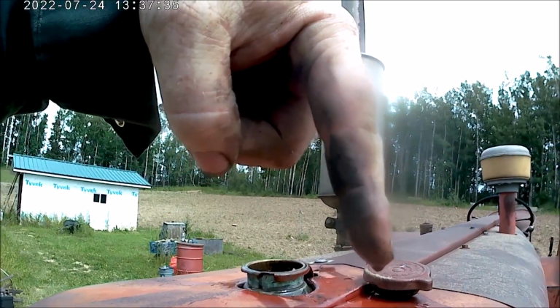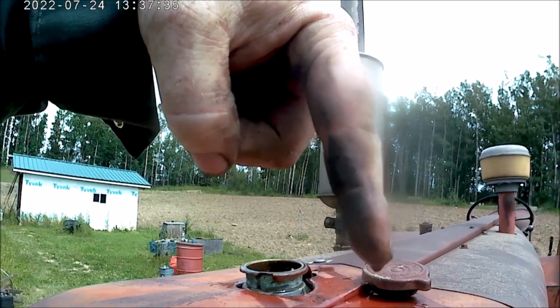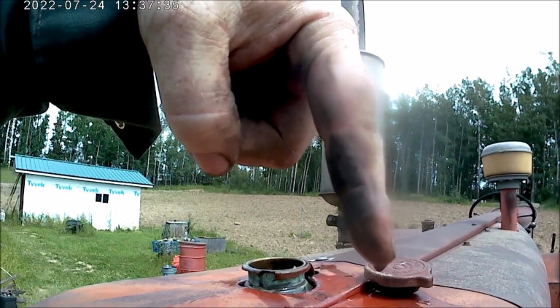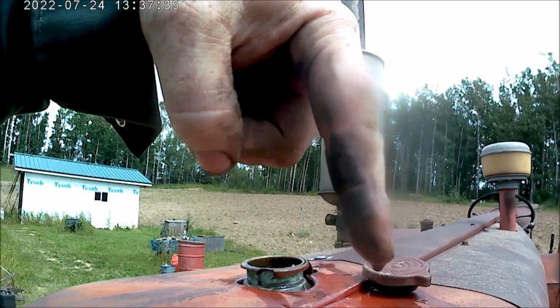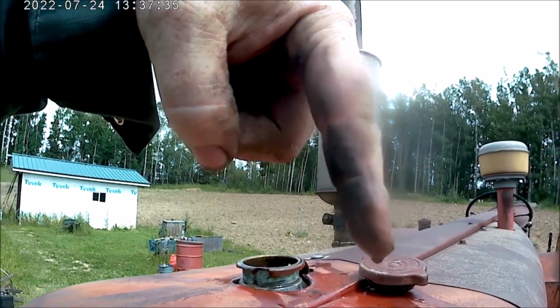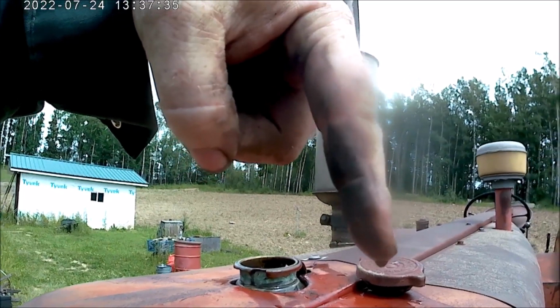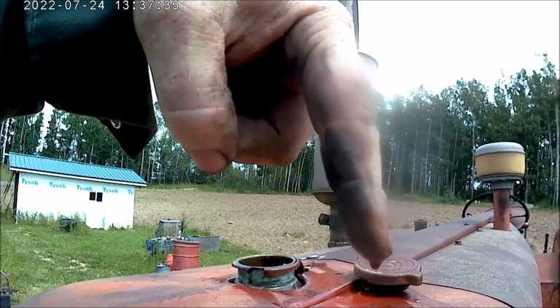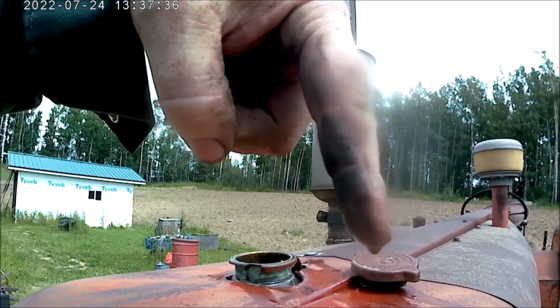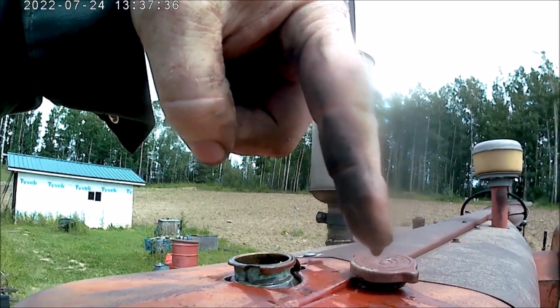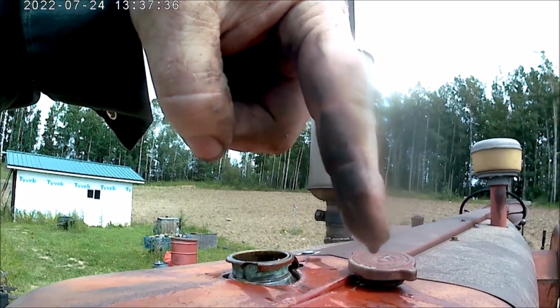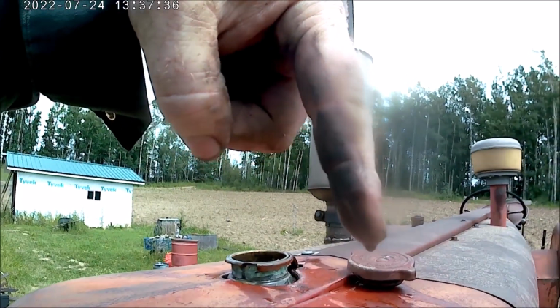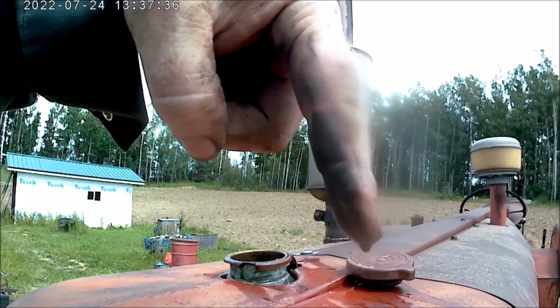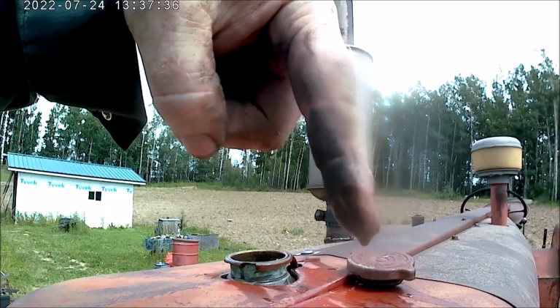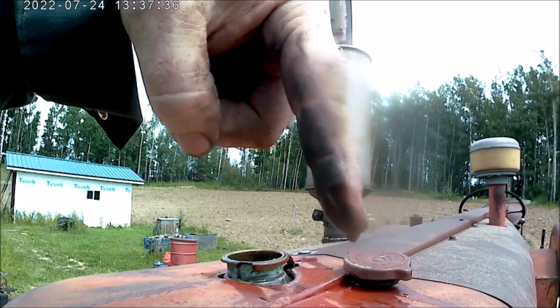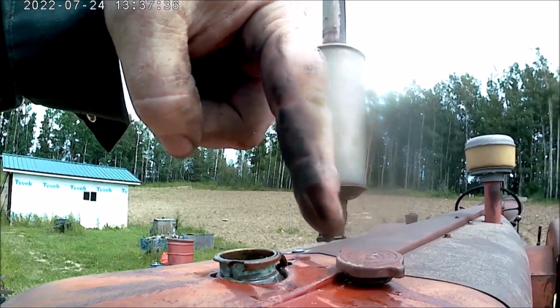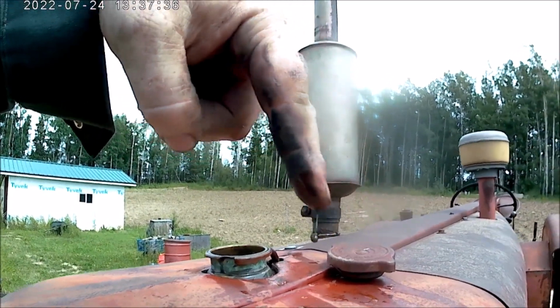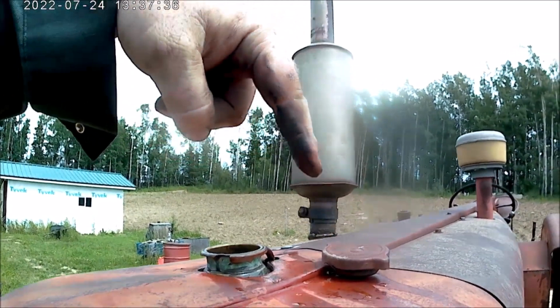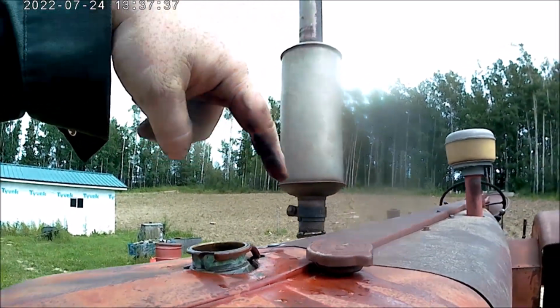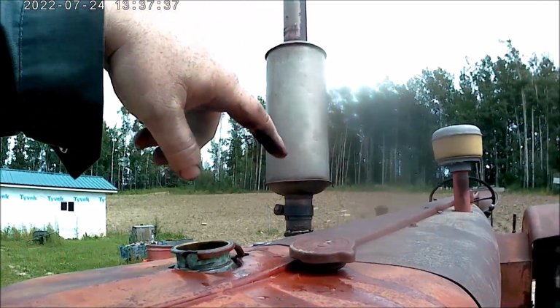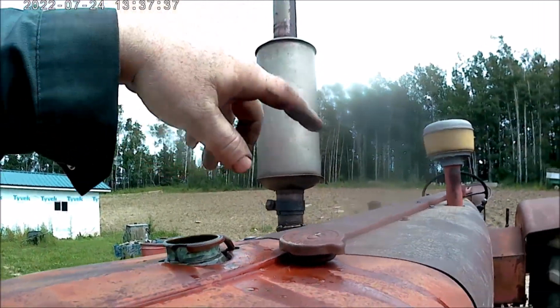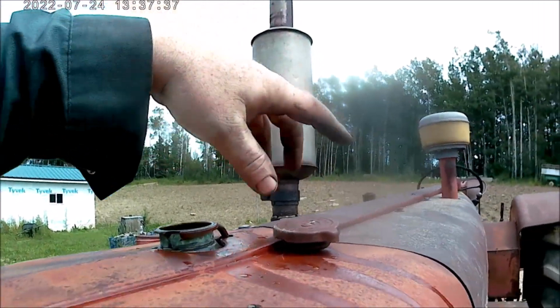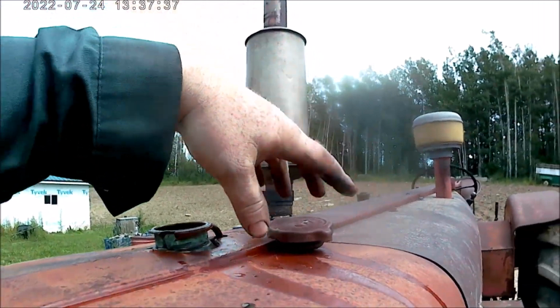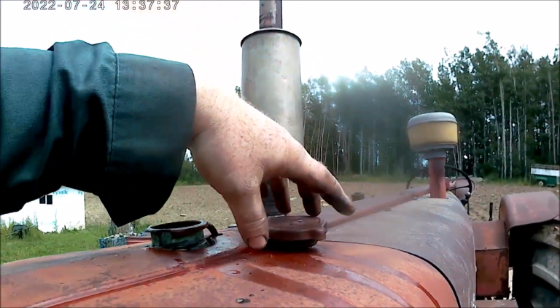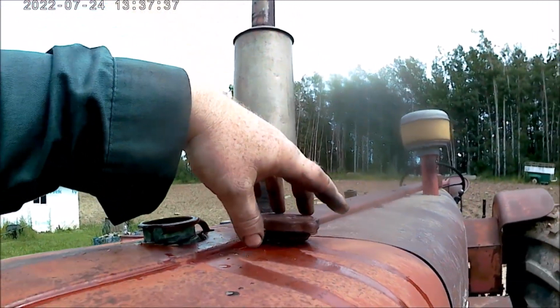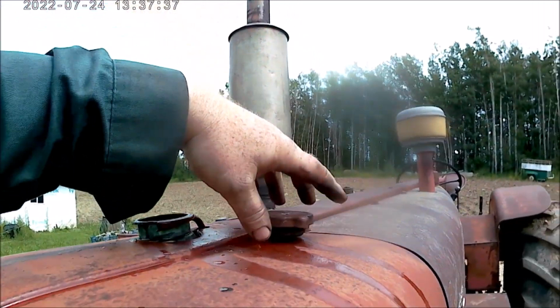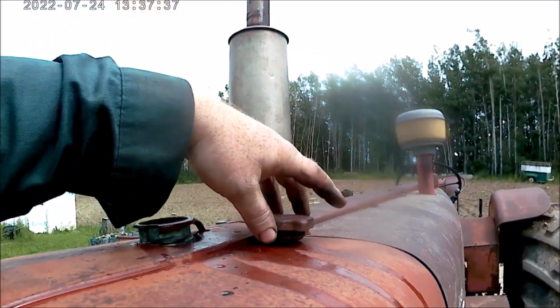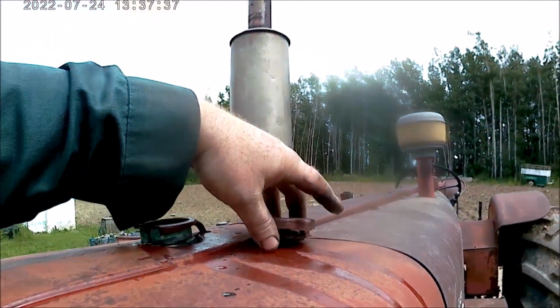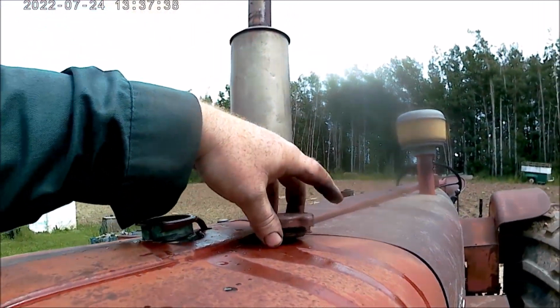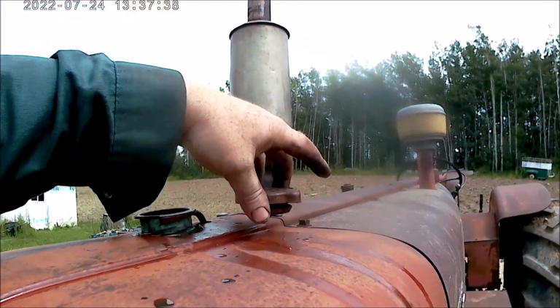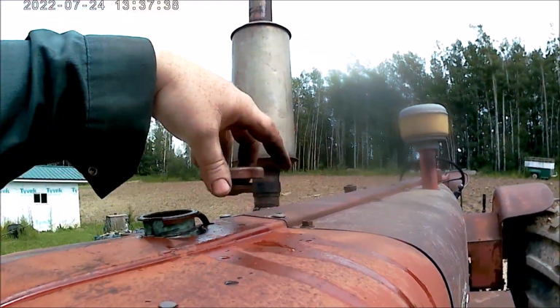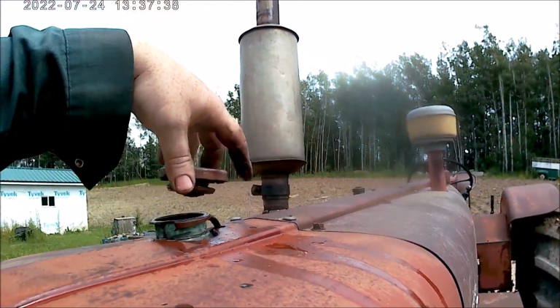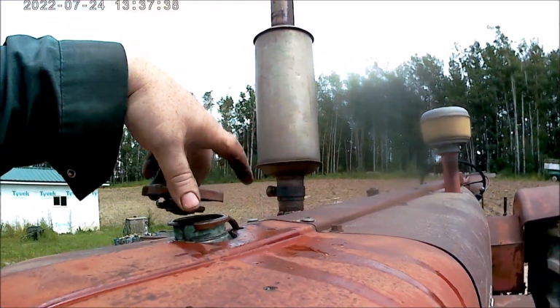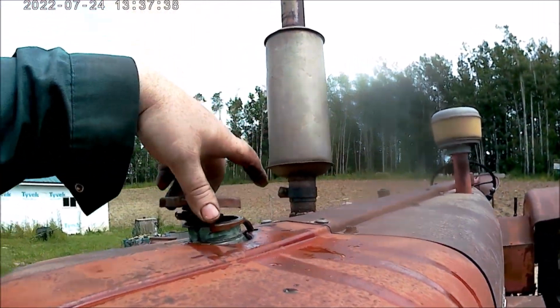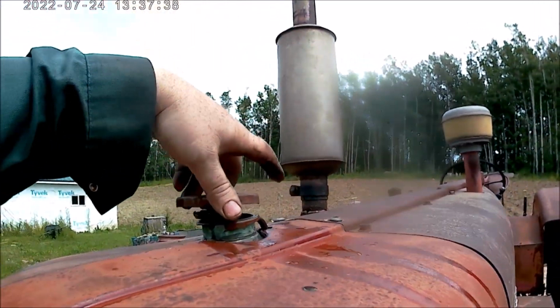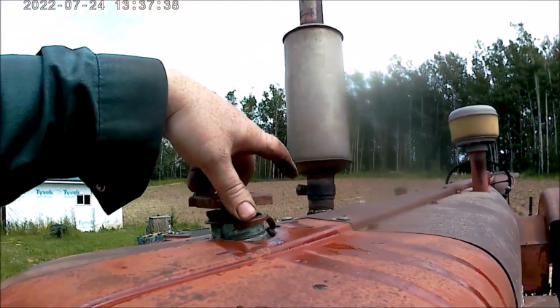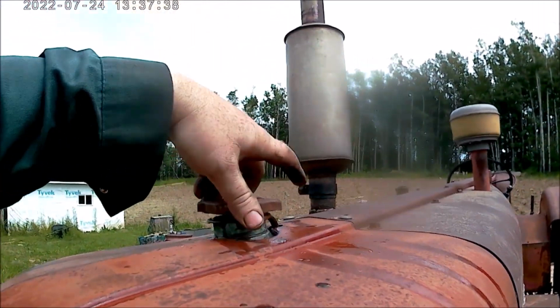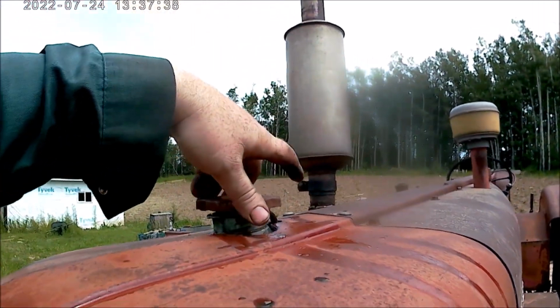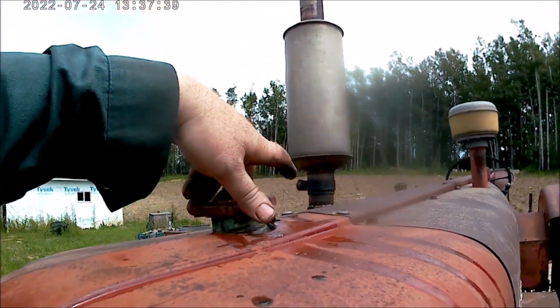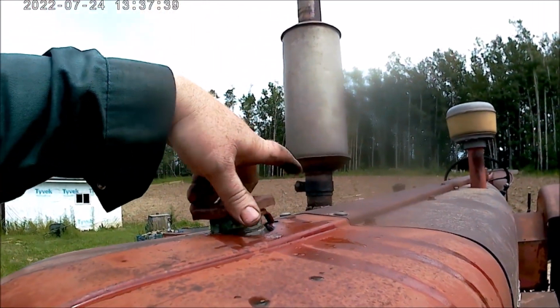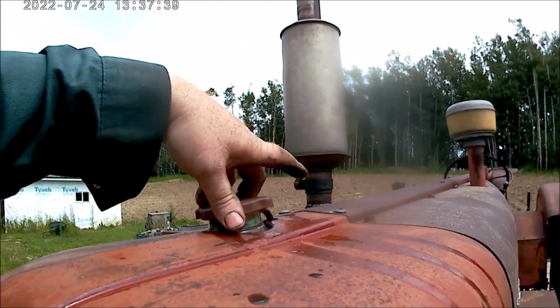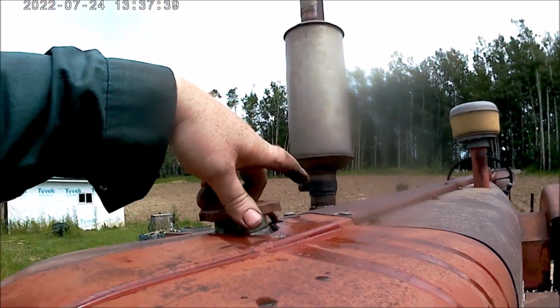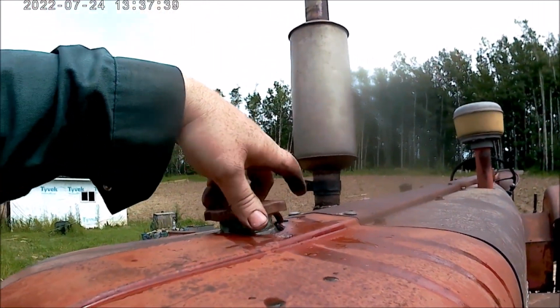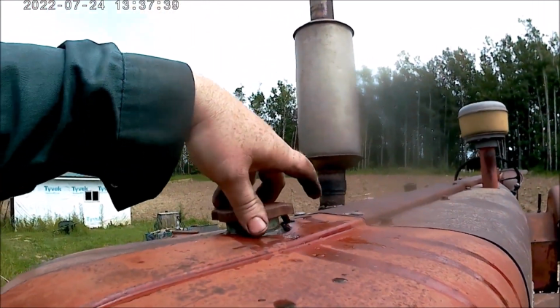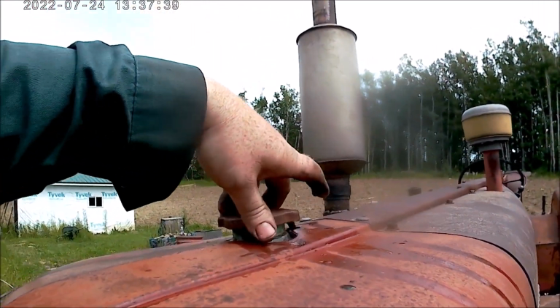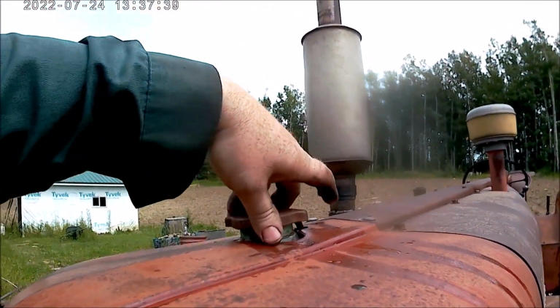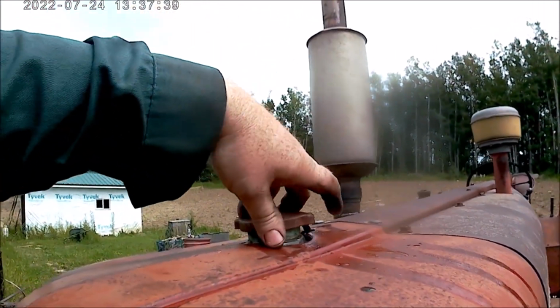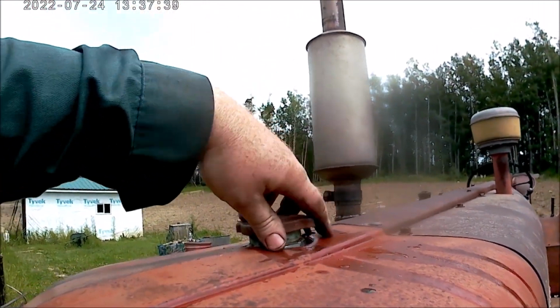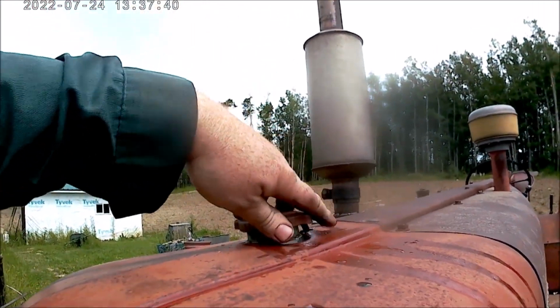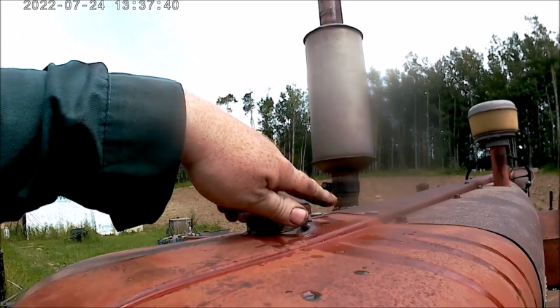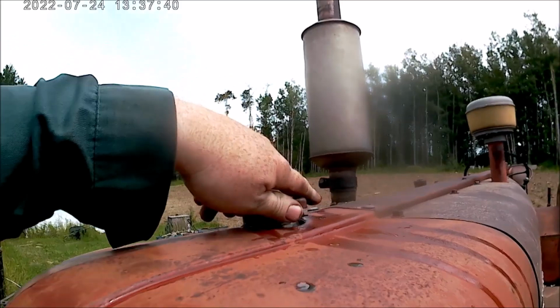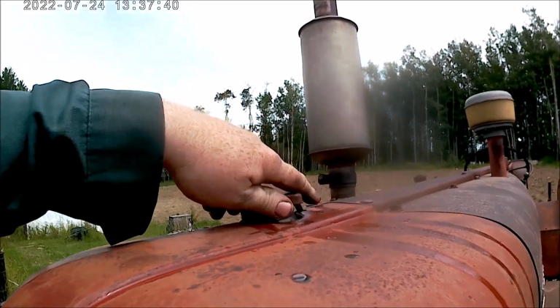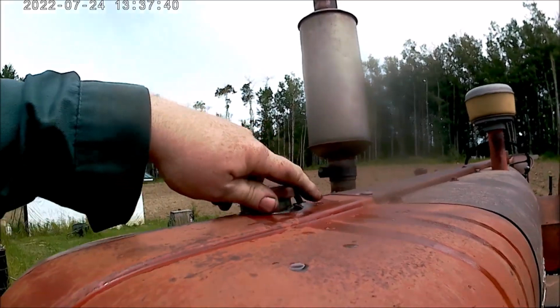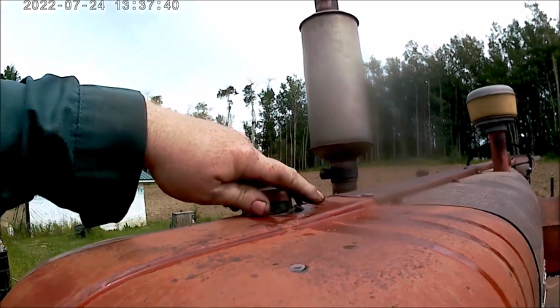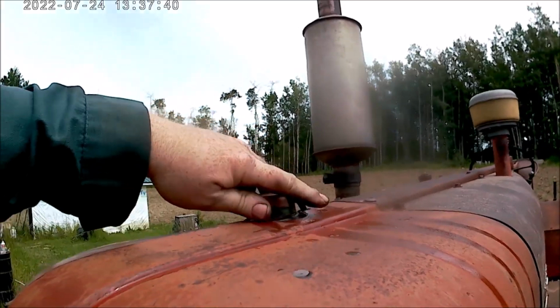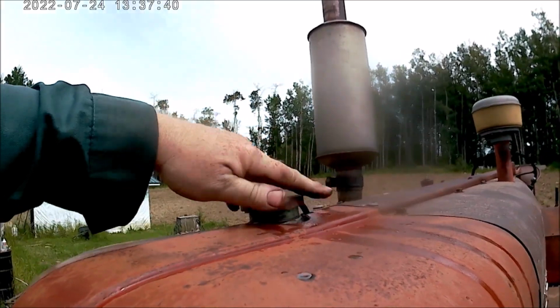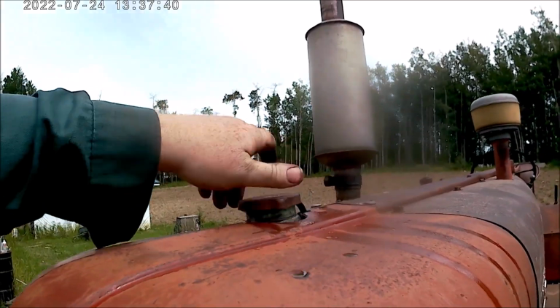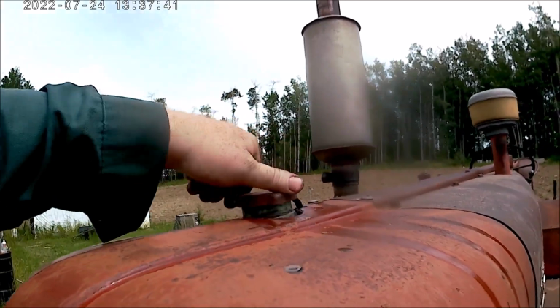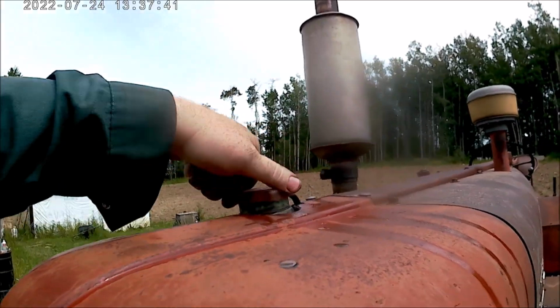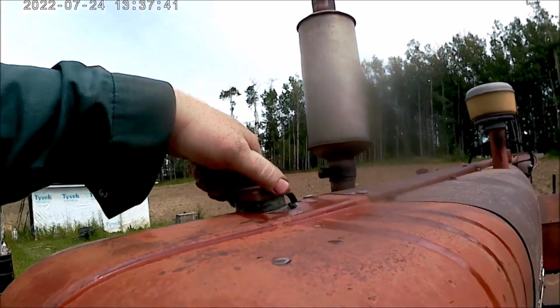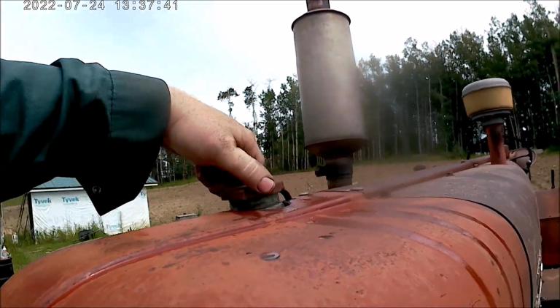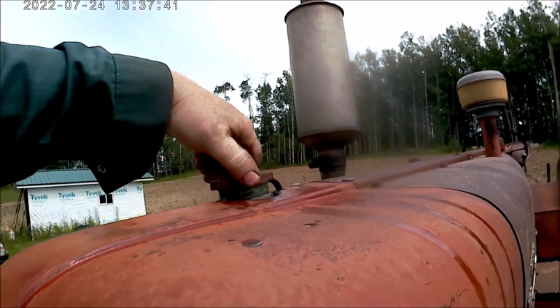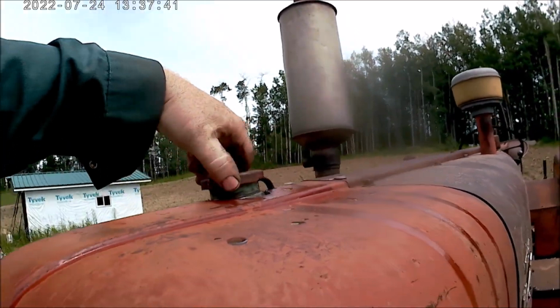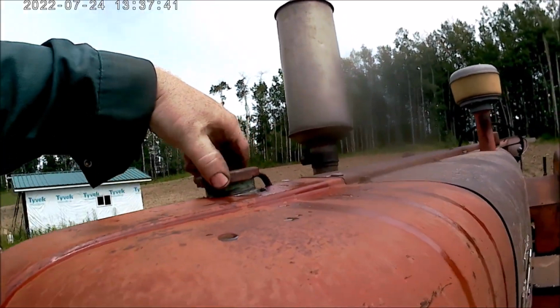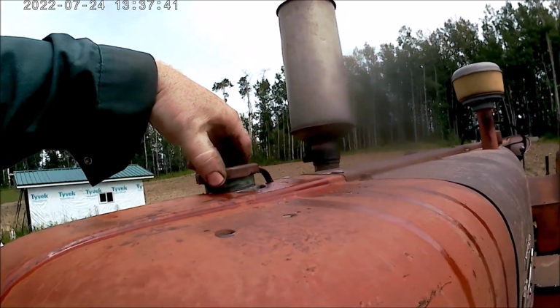As for care, check your antifreeze every day. You should be able to reach it with your finger — if you can't reach it with your finger, you don't have enough. I added some to it.